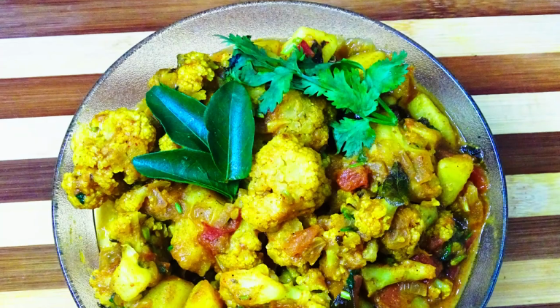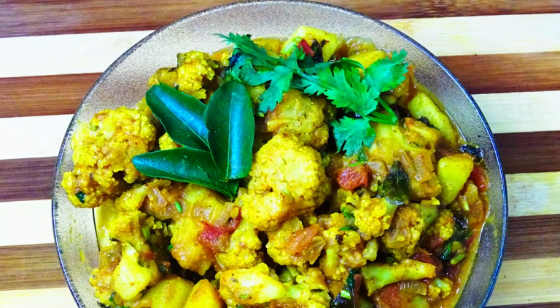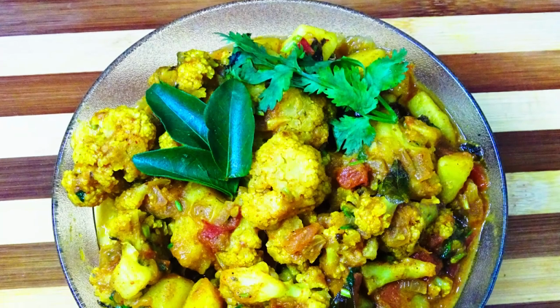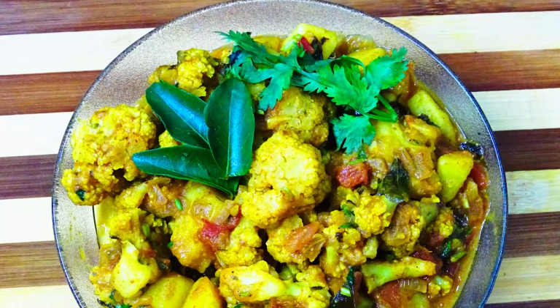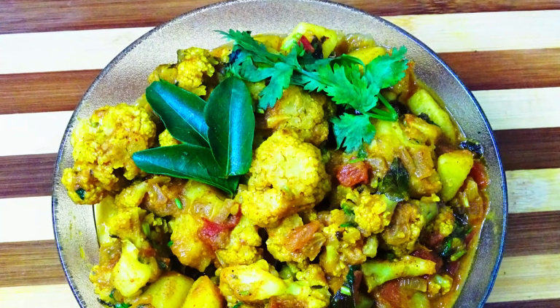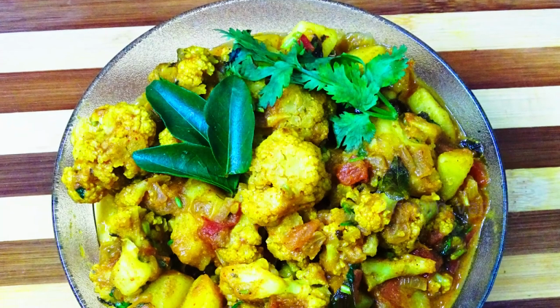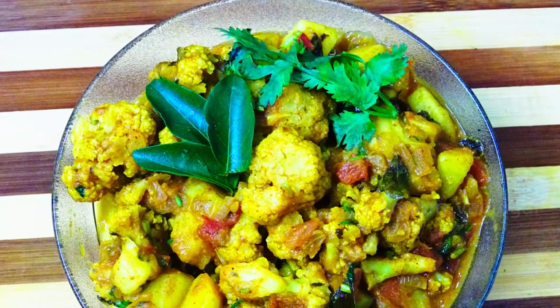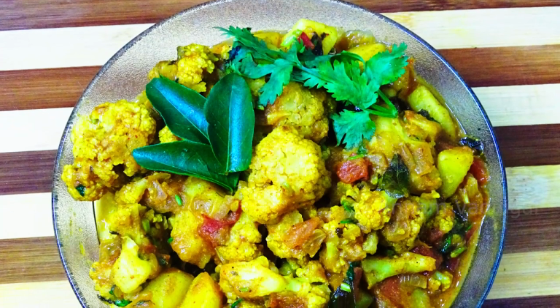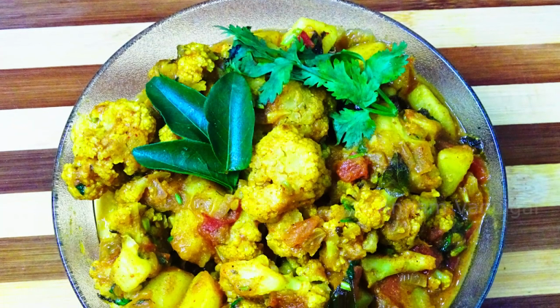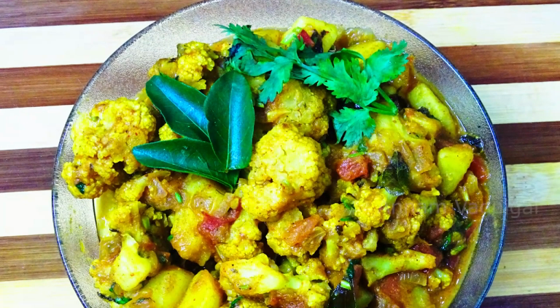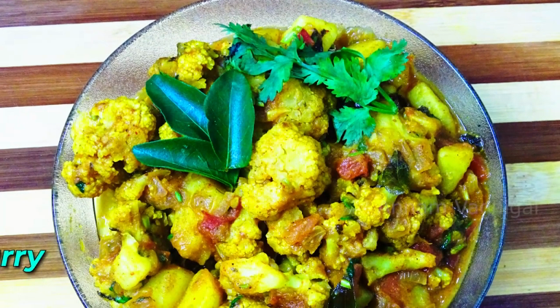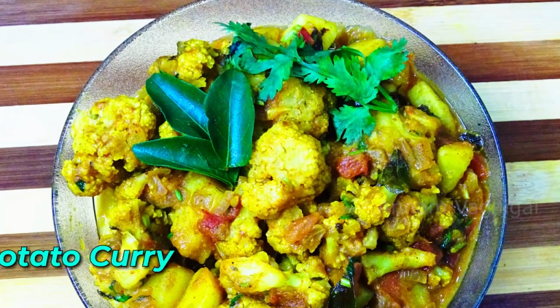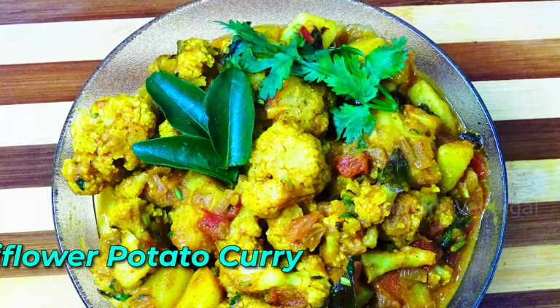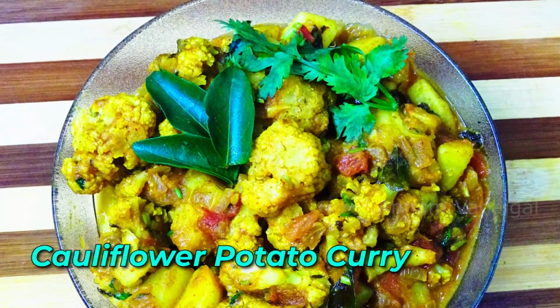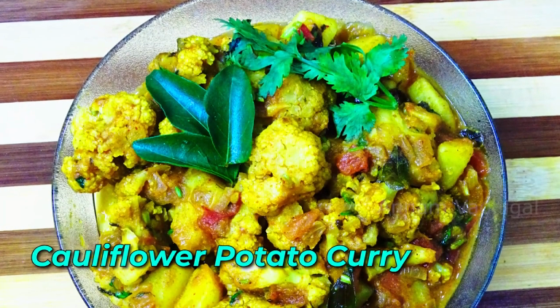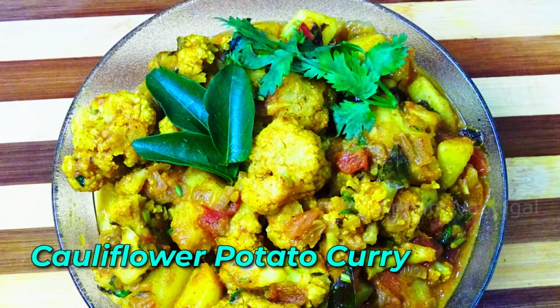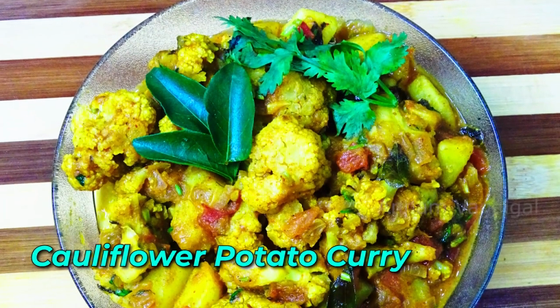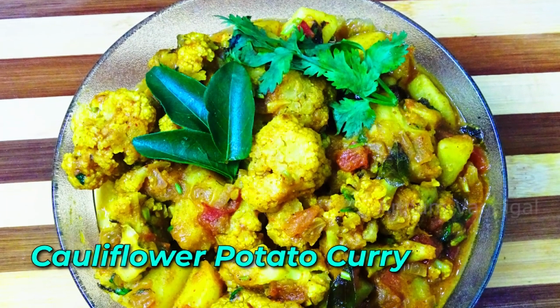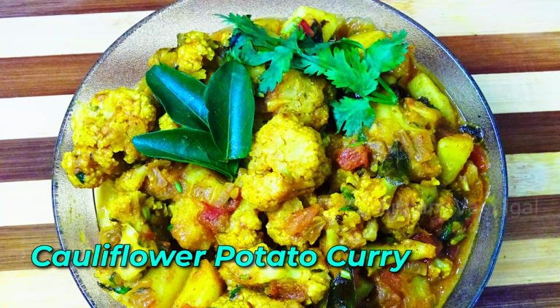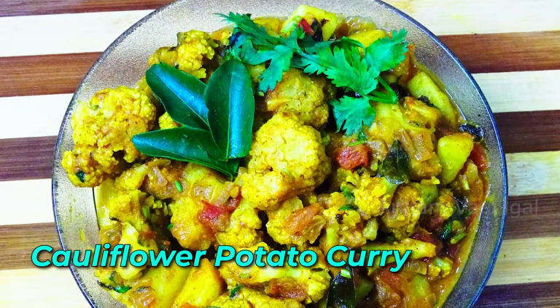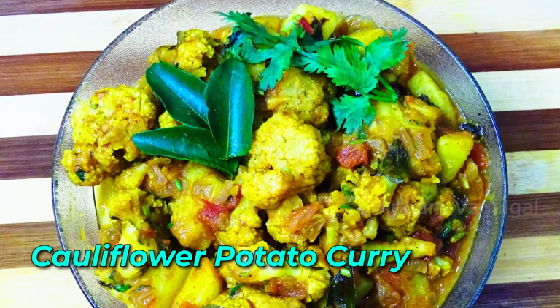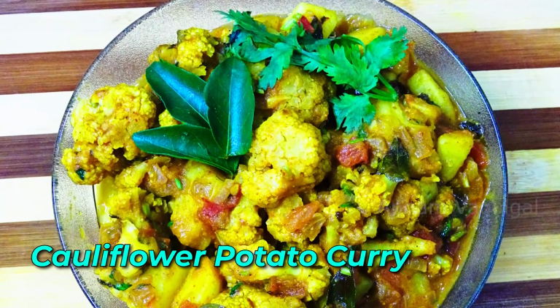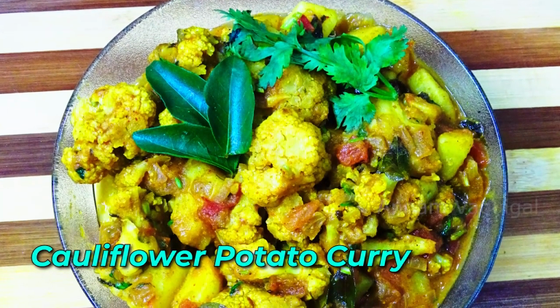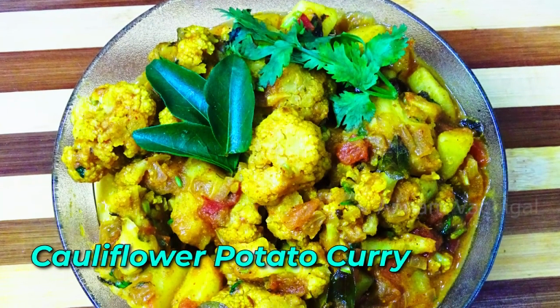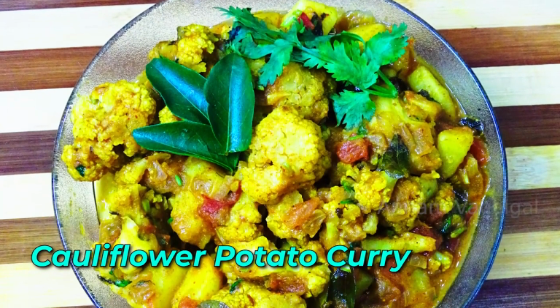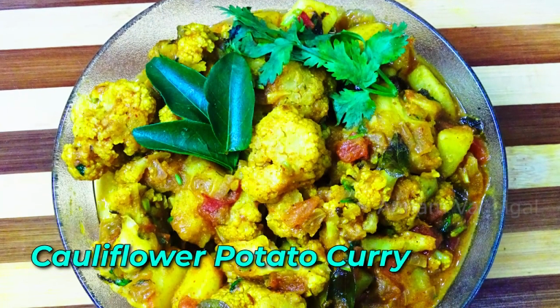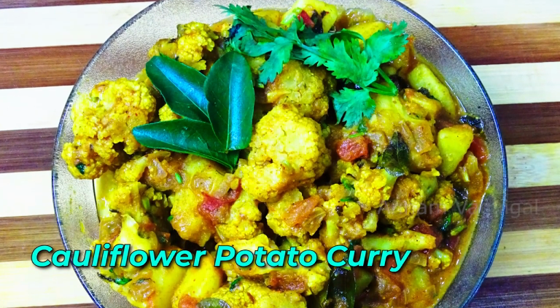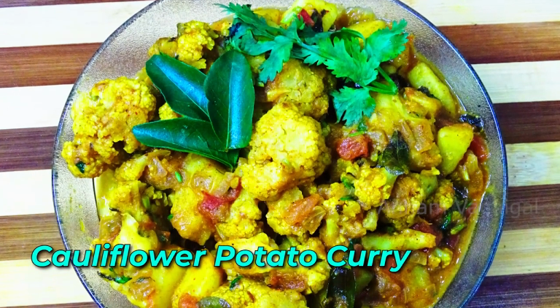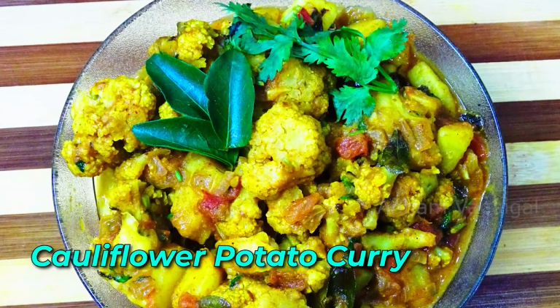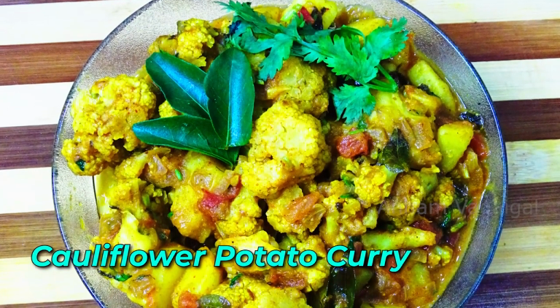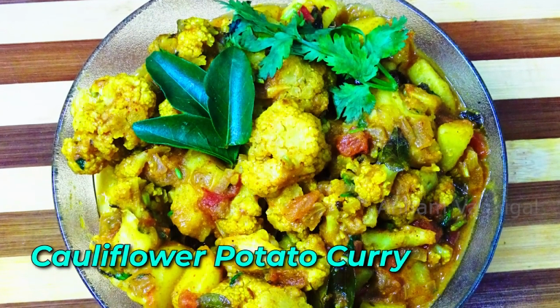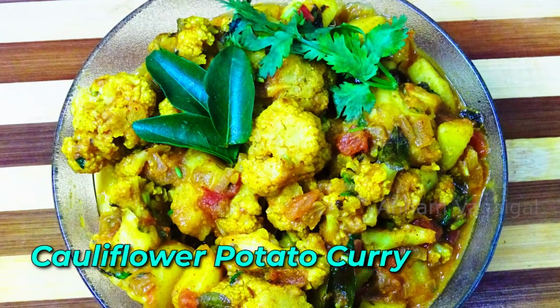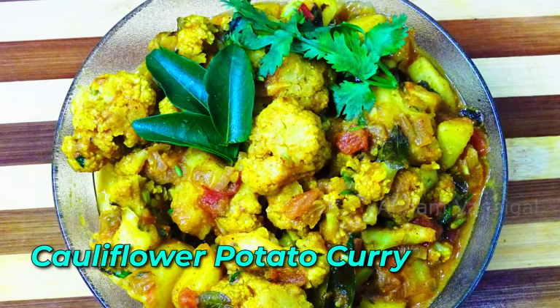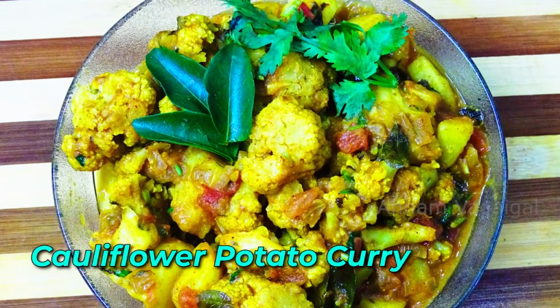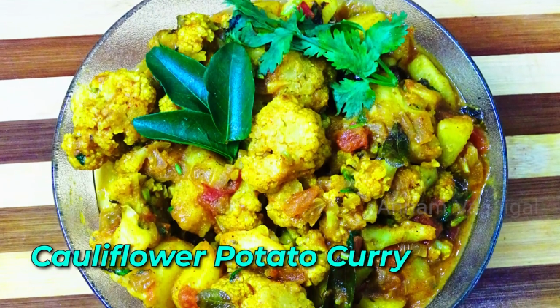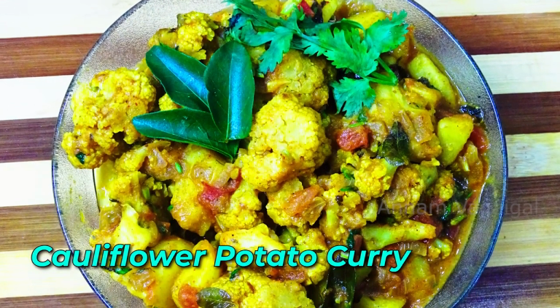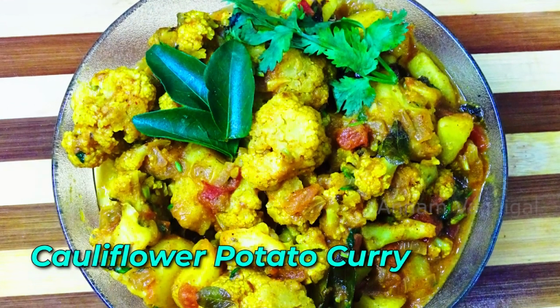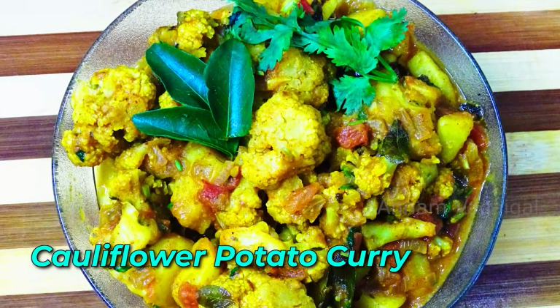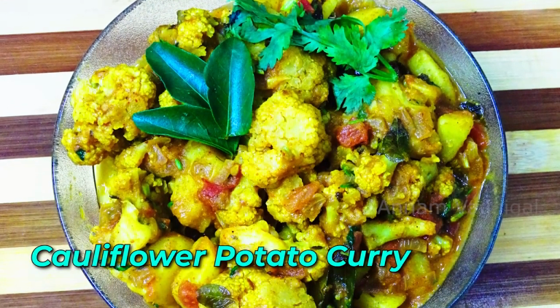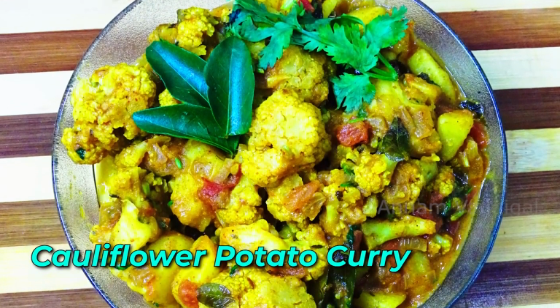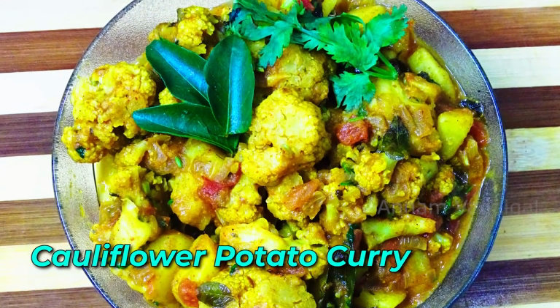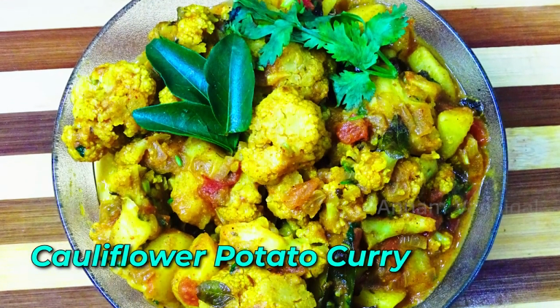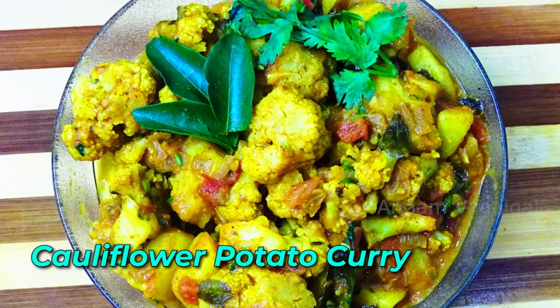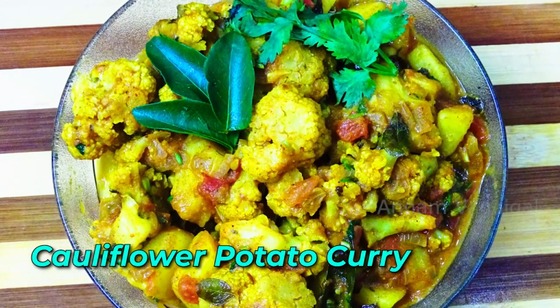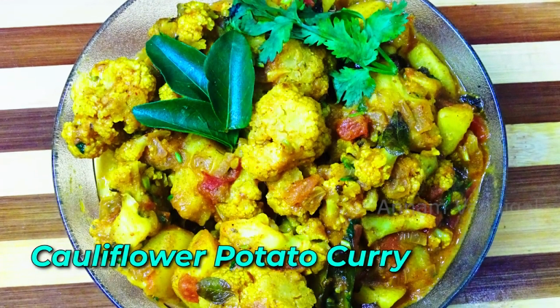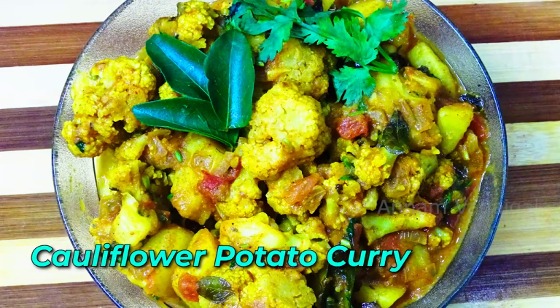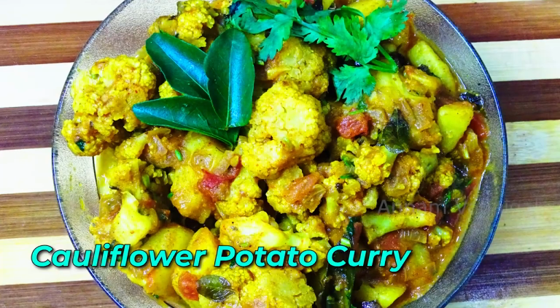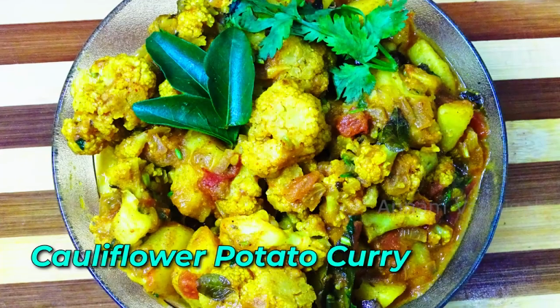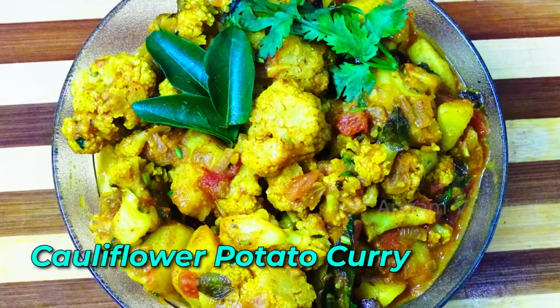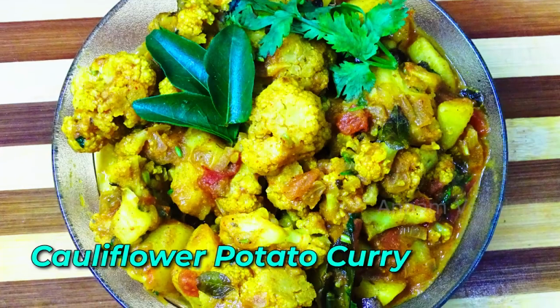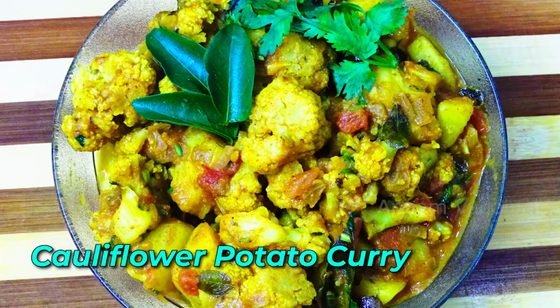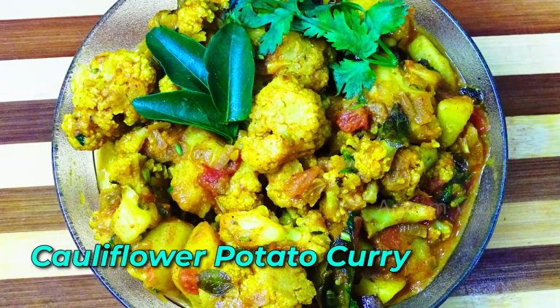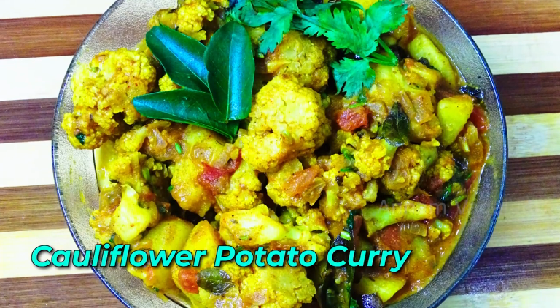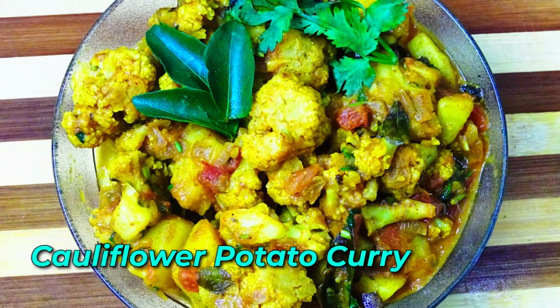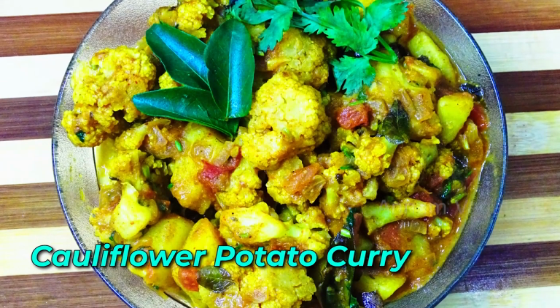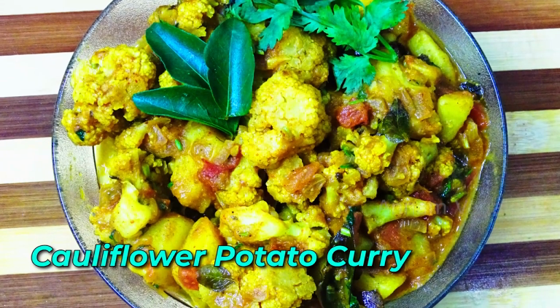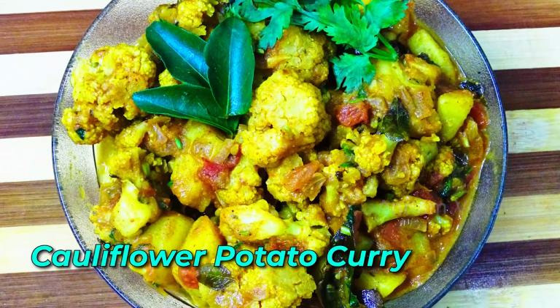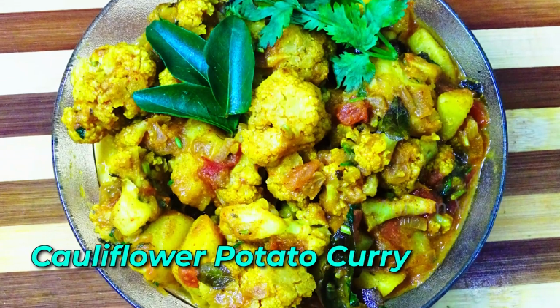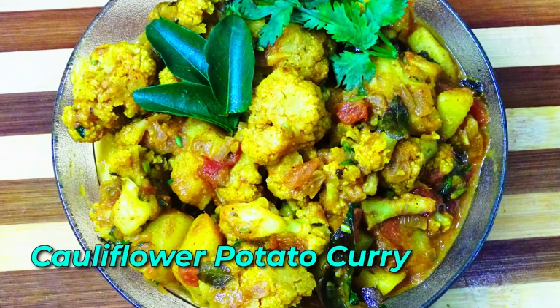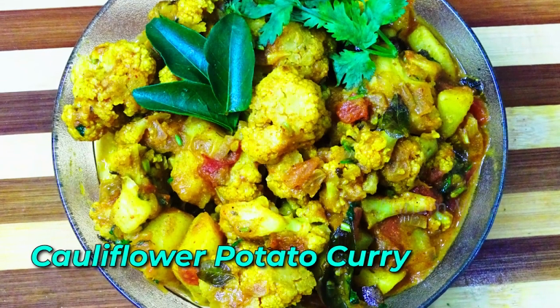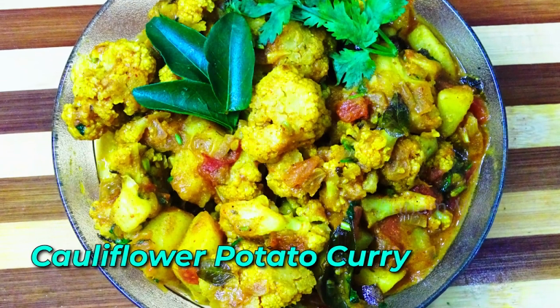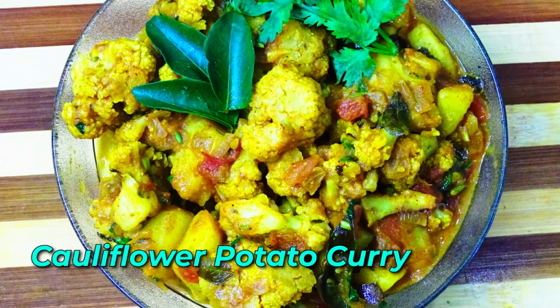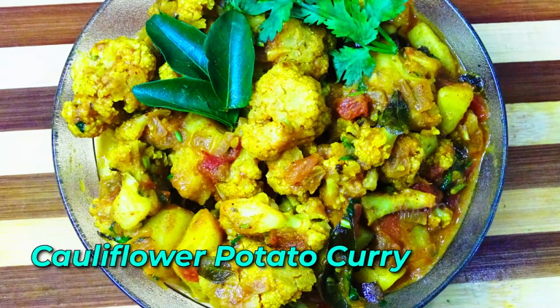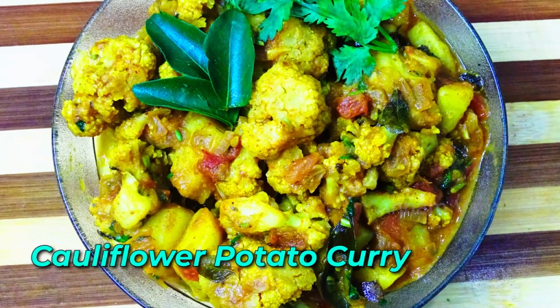Hi friends, welcome to Annamagai. Today we will make cauliflower potato curry. Let's see how it is done.